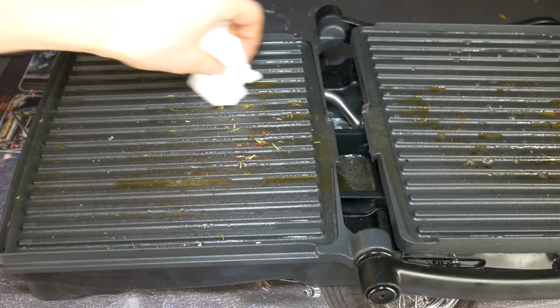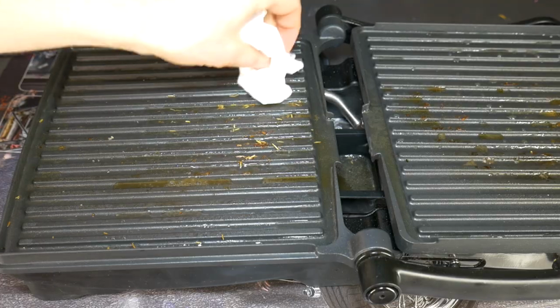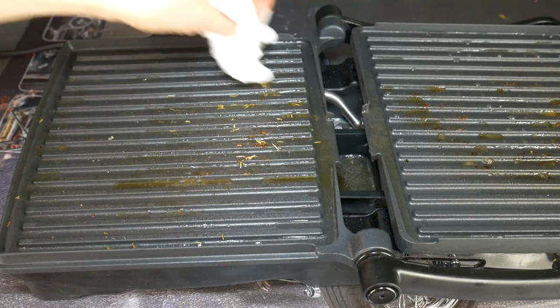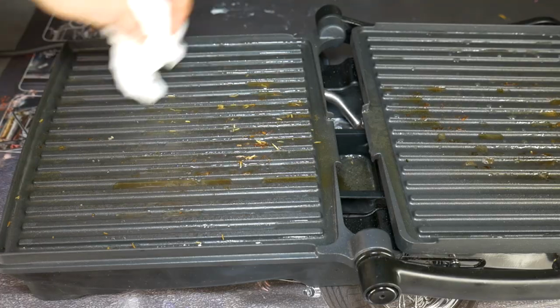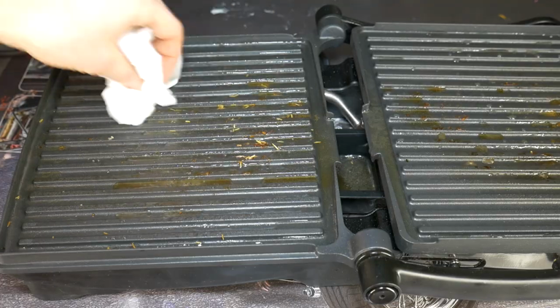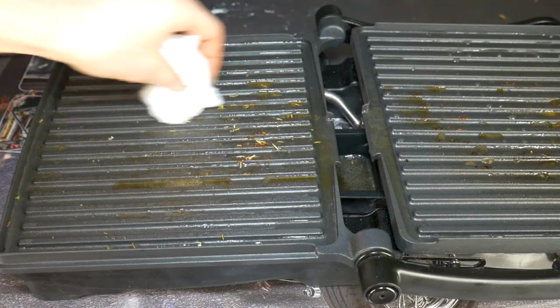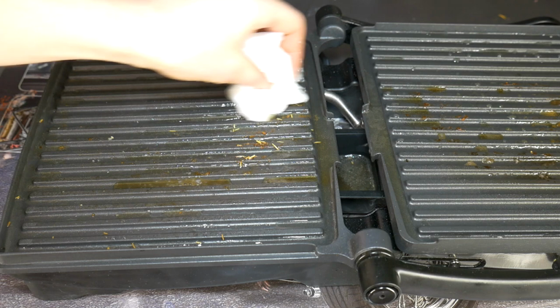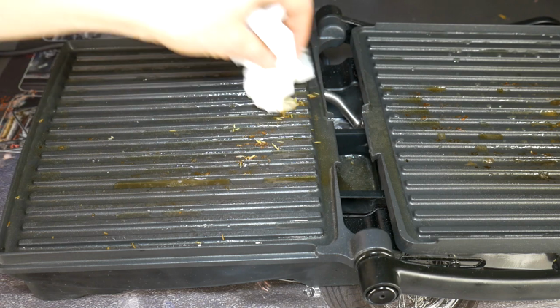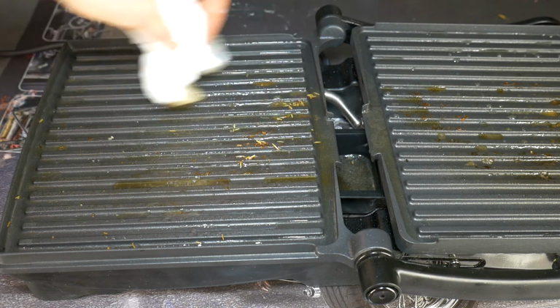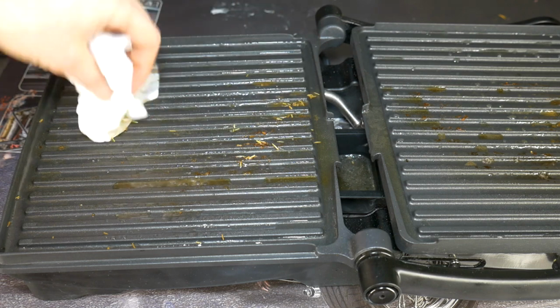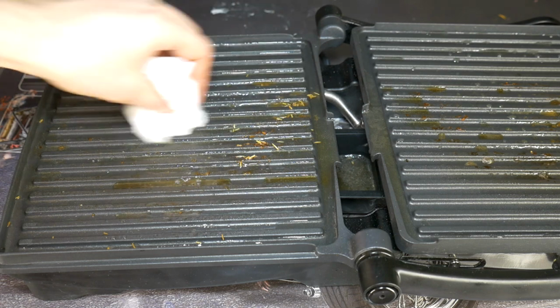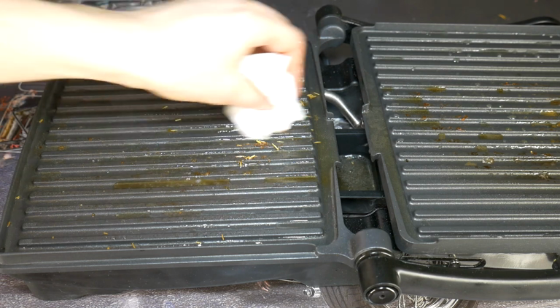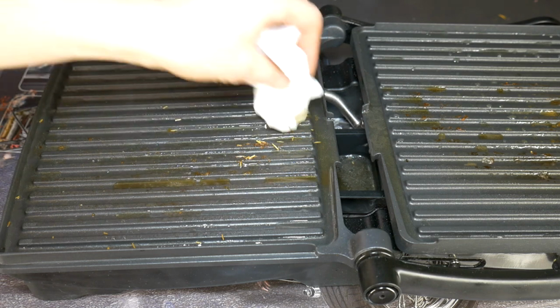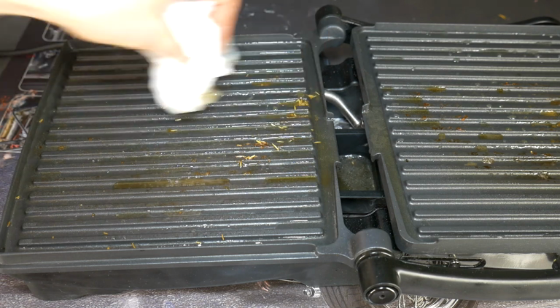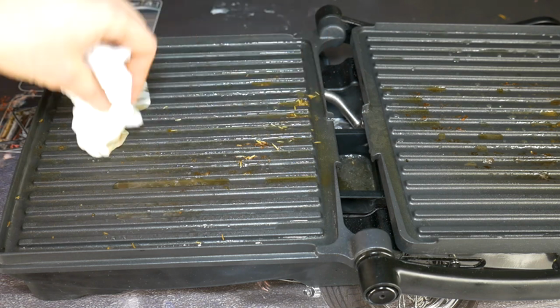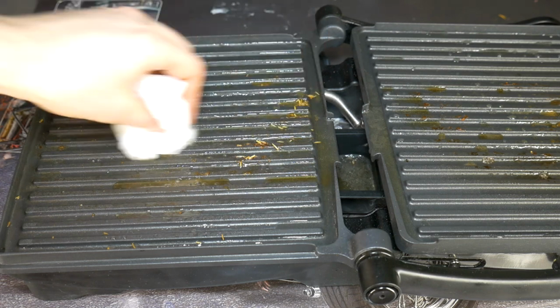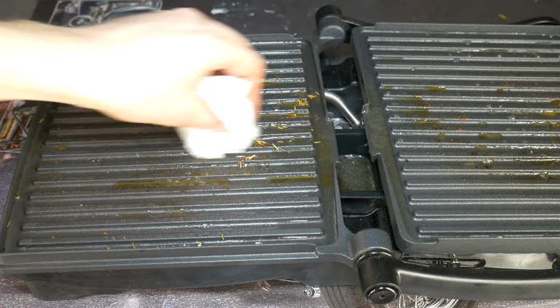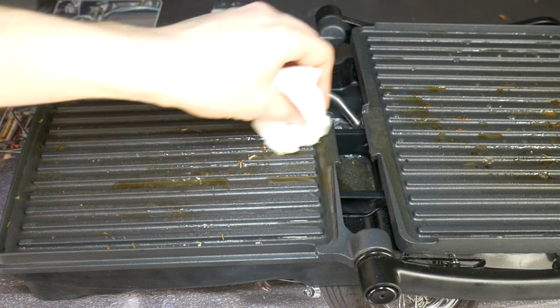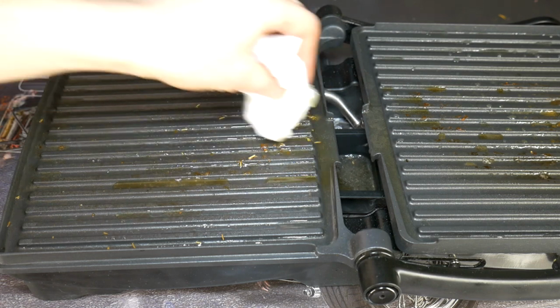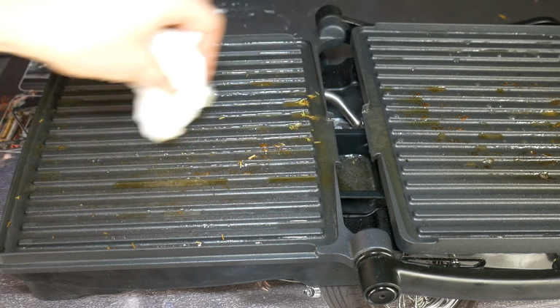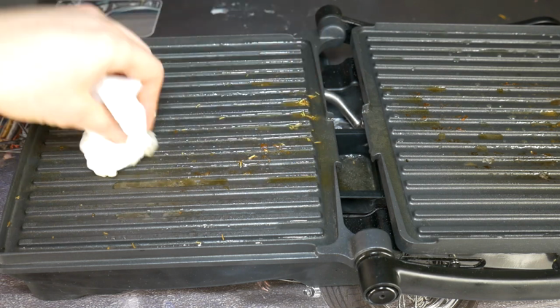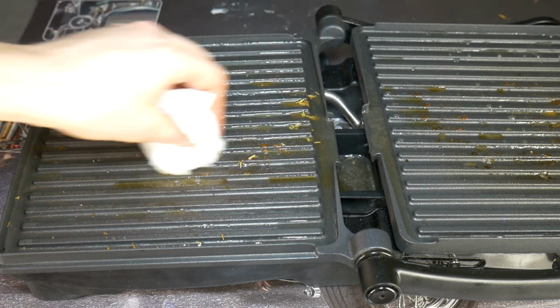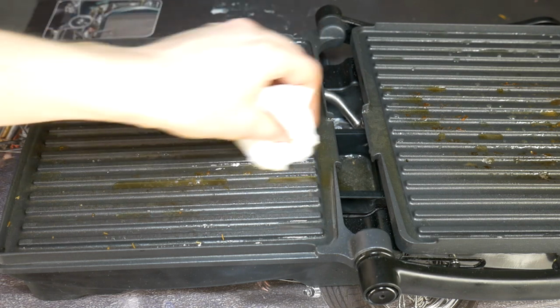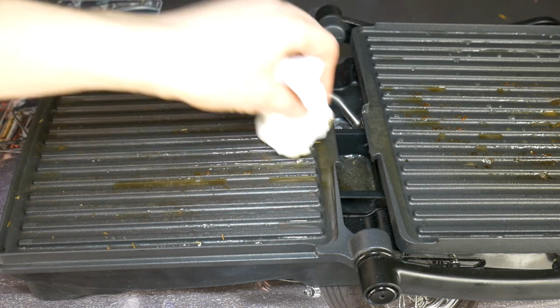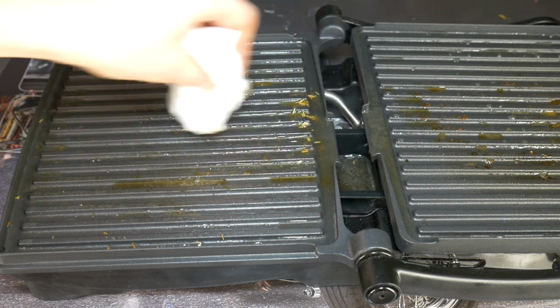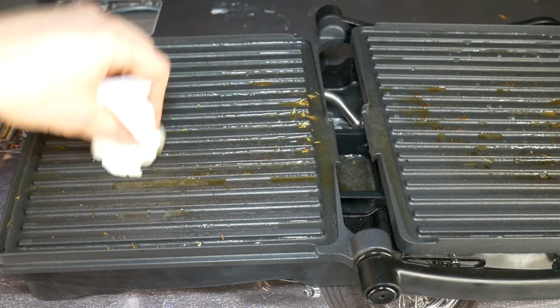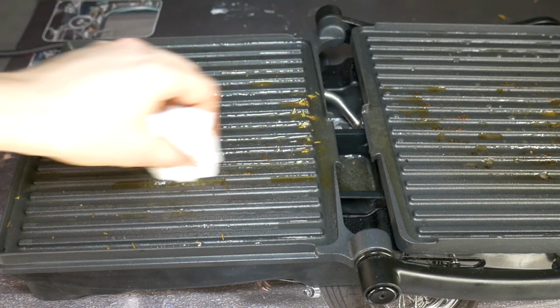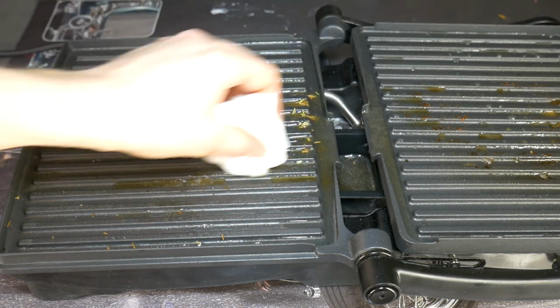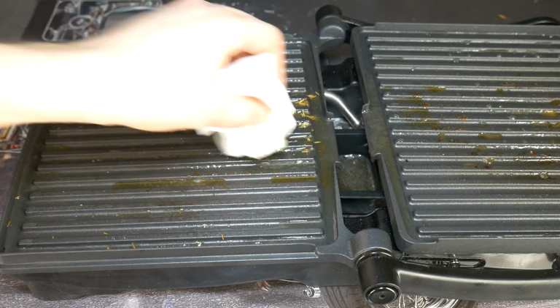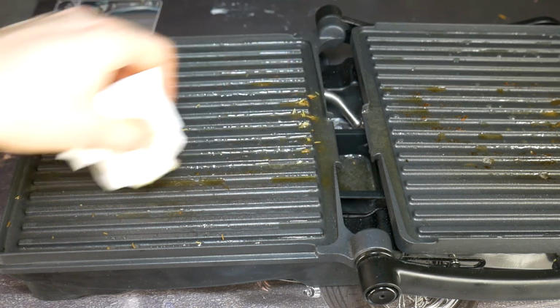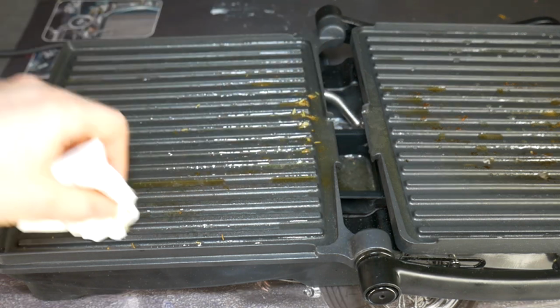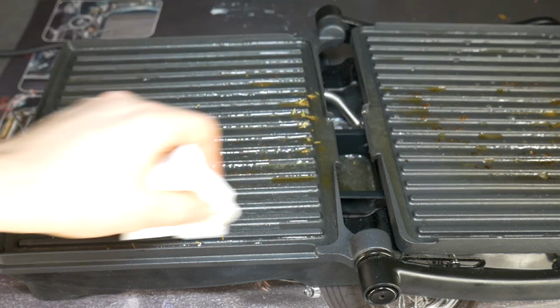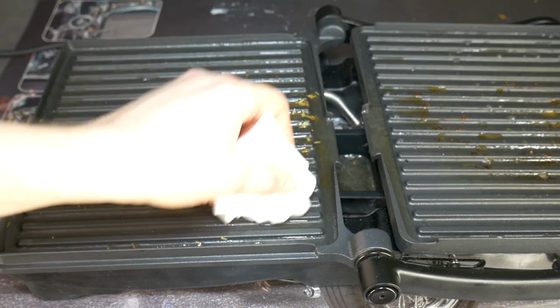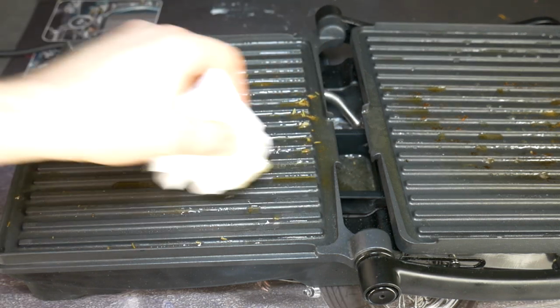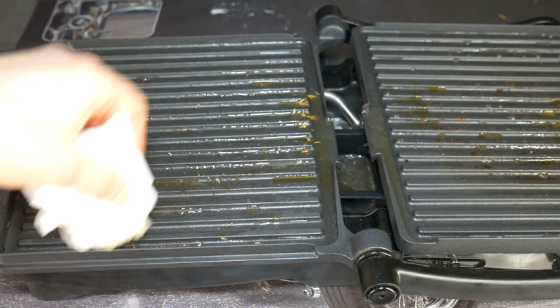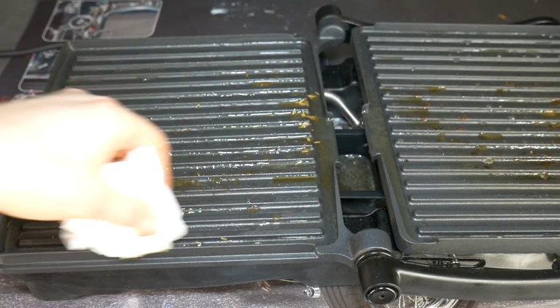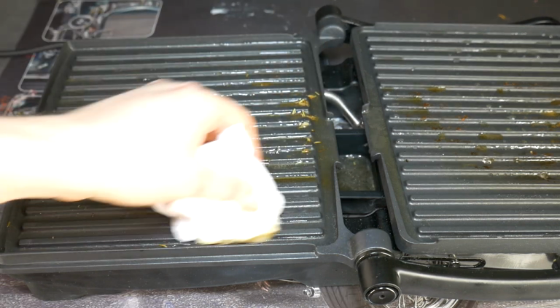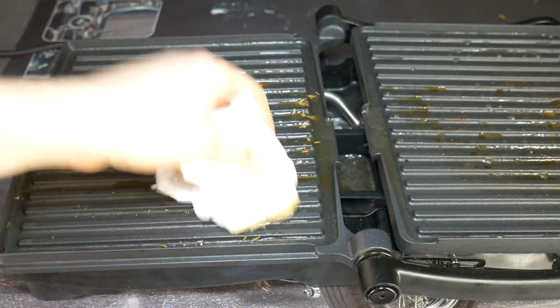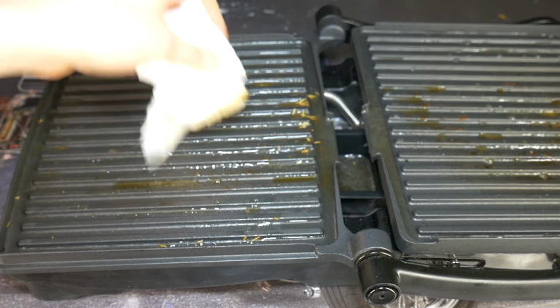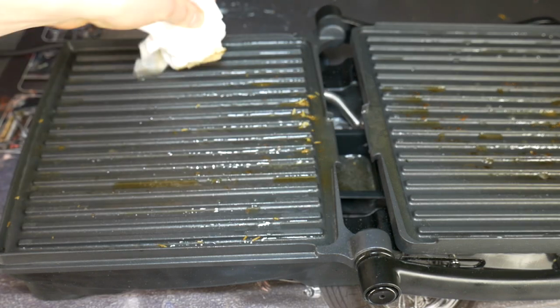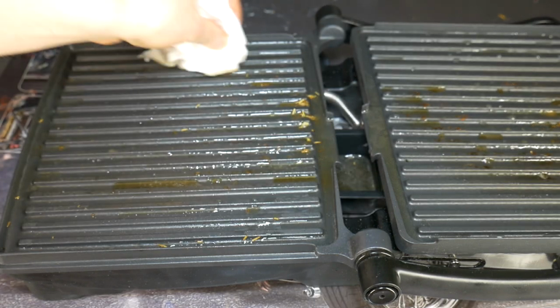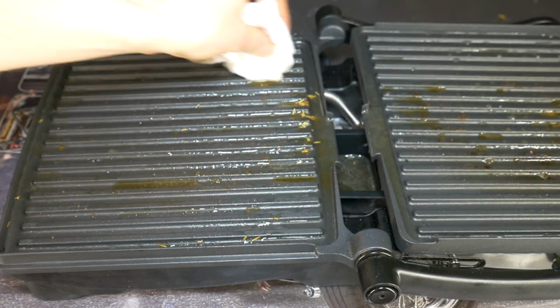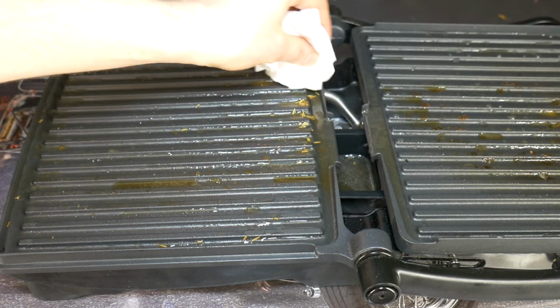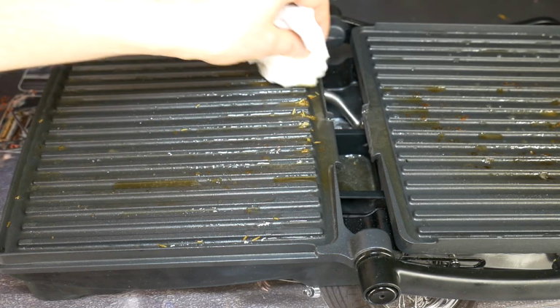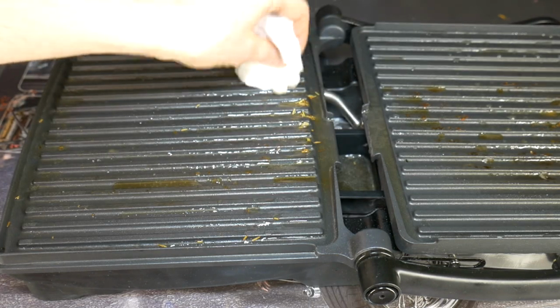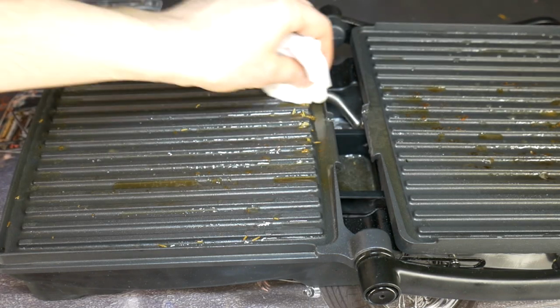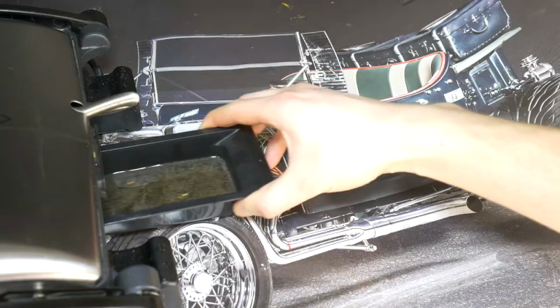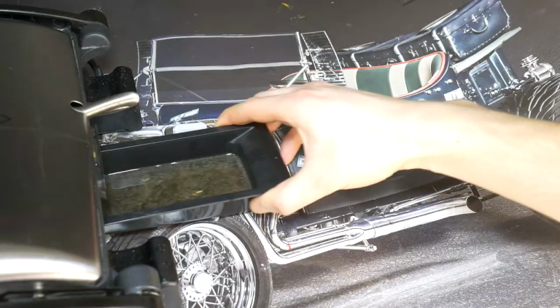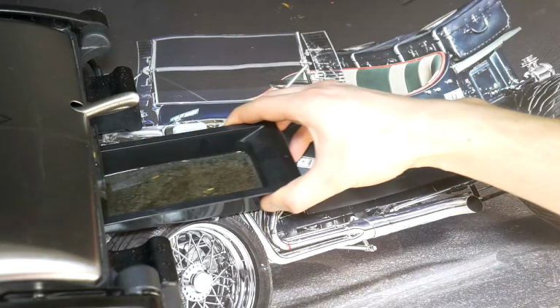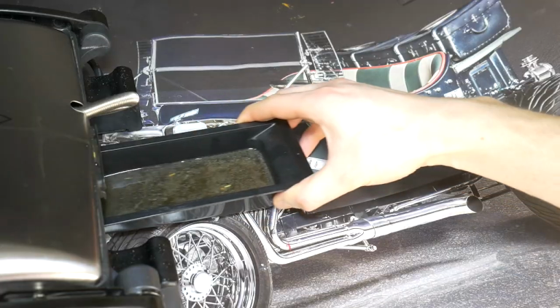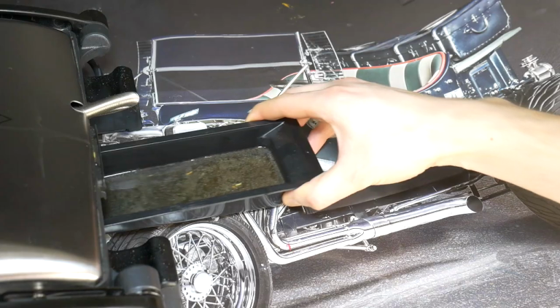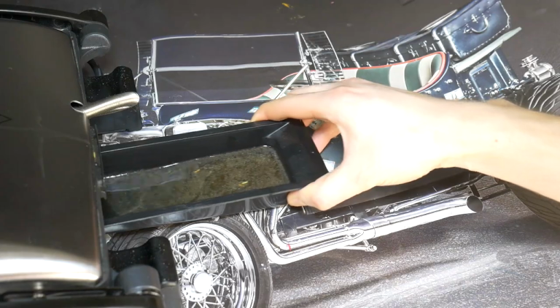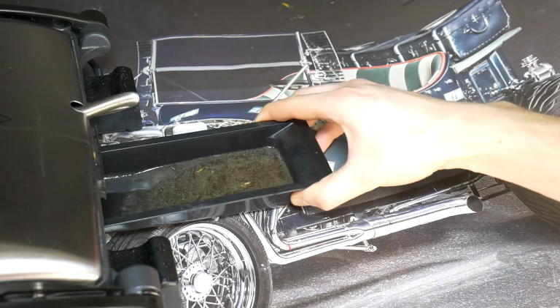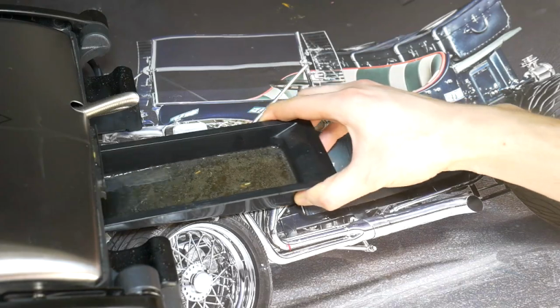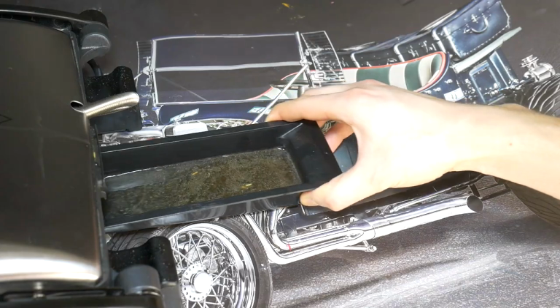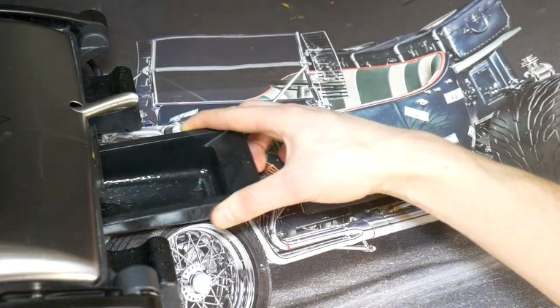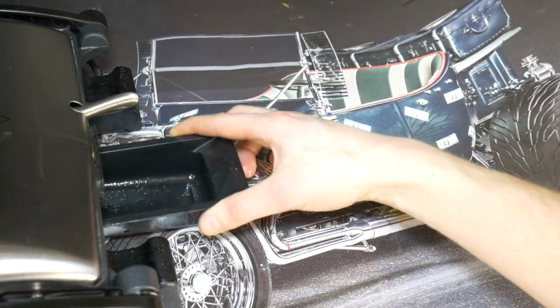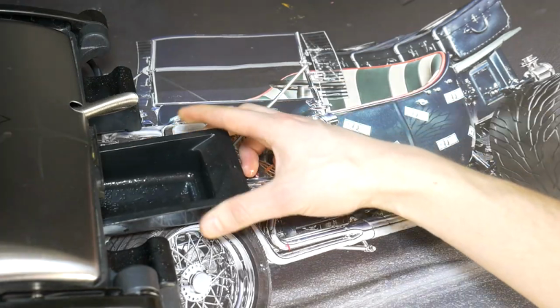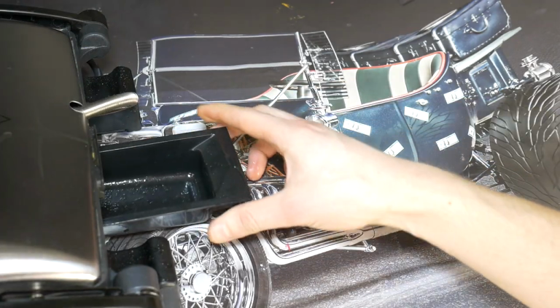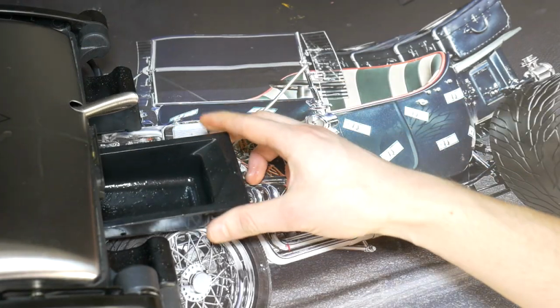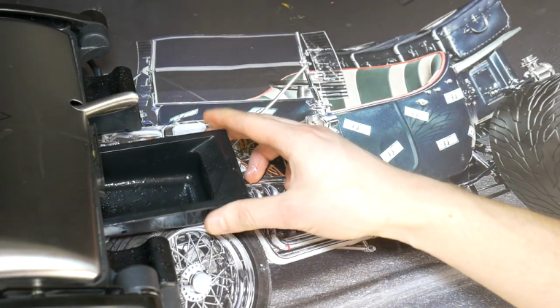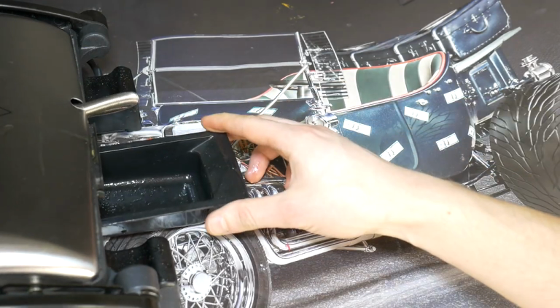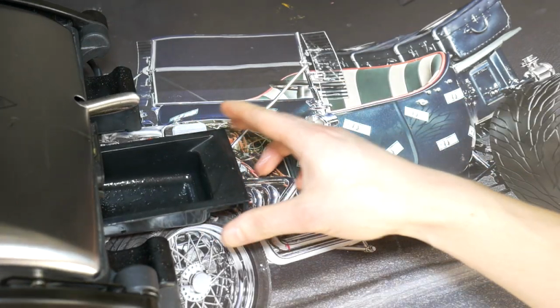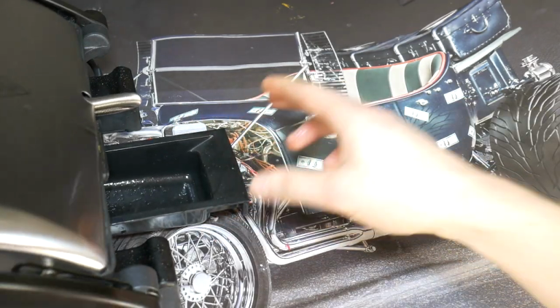Then, using a paper towel, wipe off all the dirt. Collect the excess liquid in a tray, which is then emptied and put back on the grill.